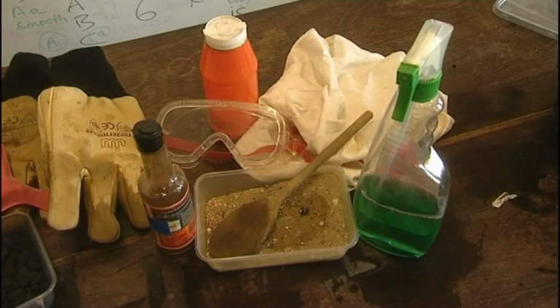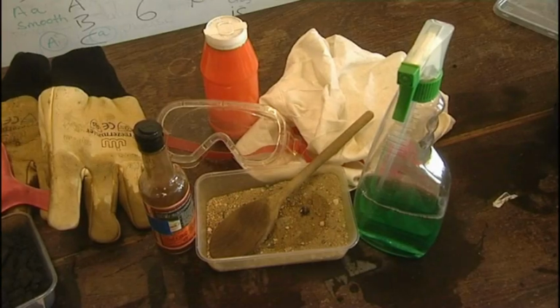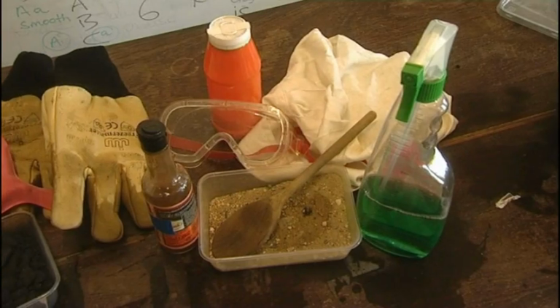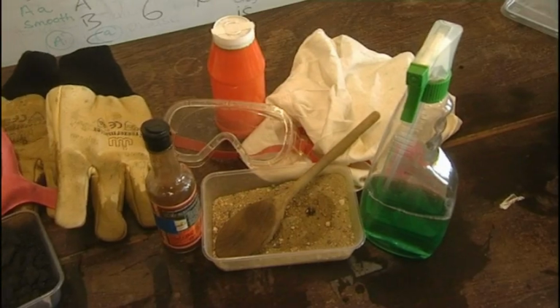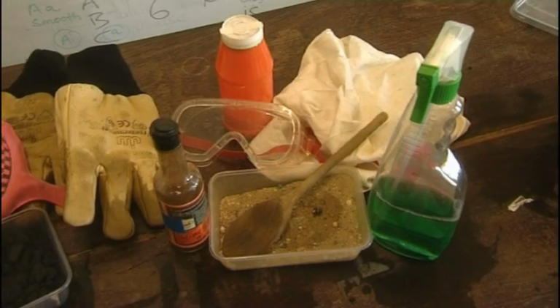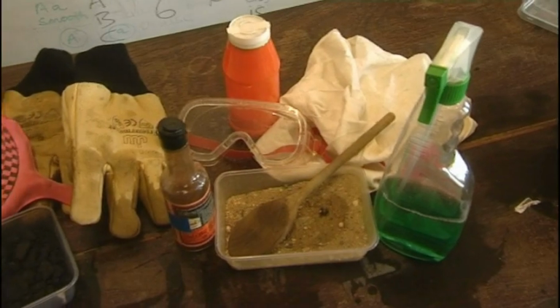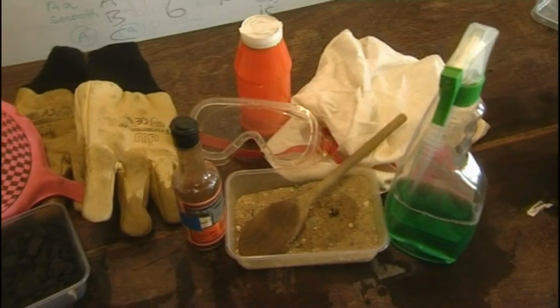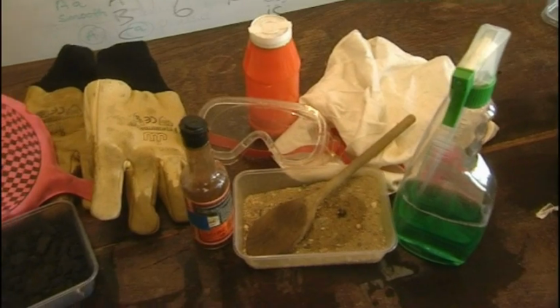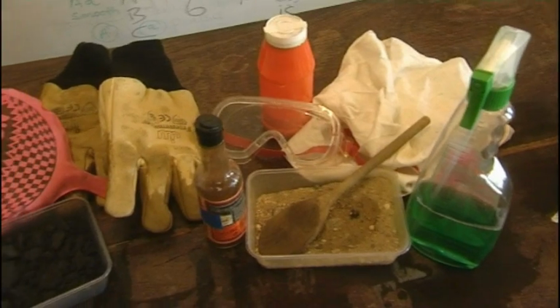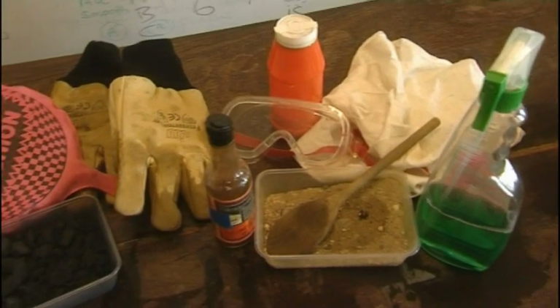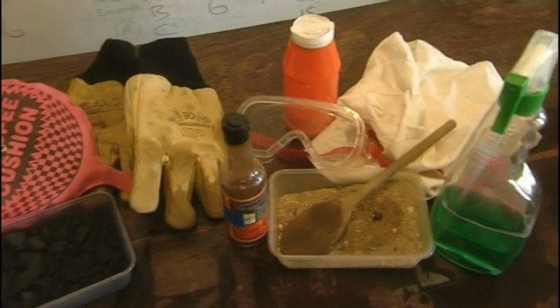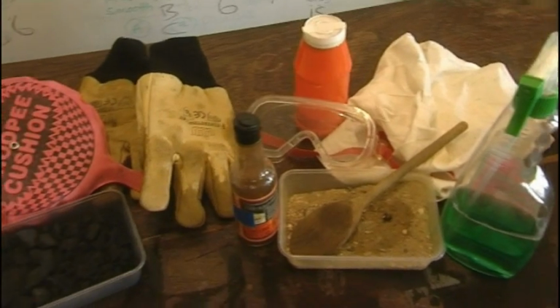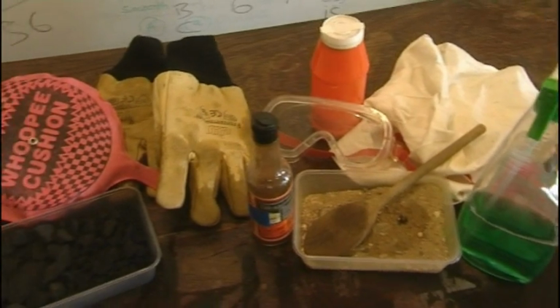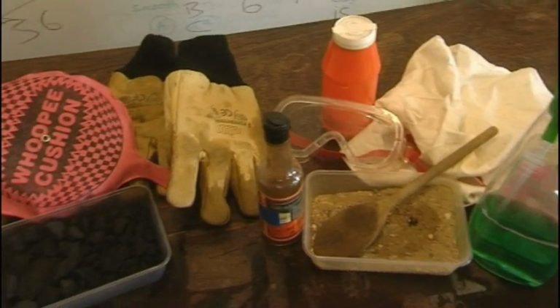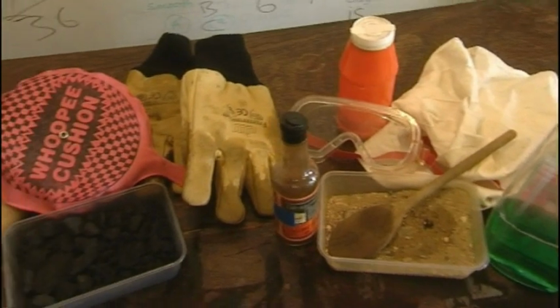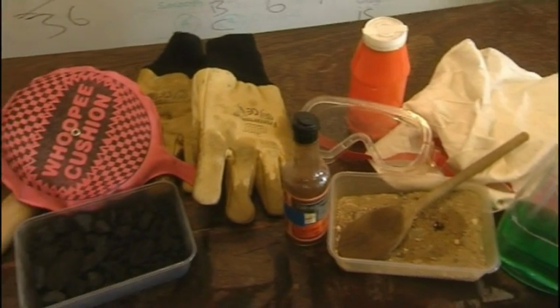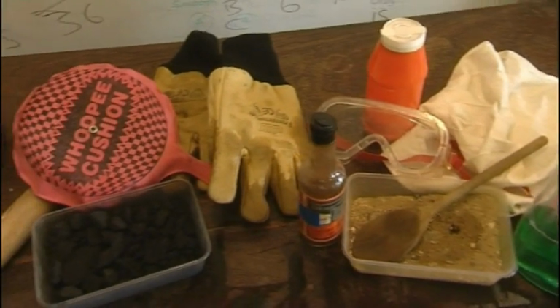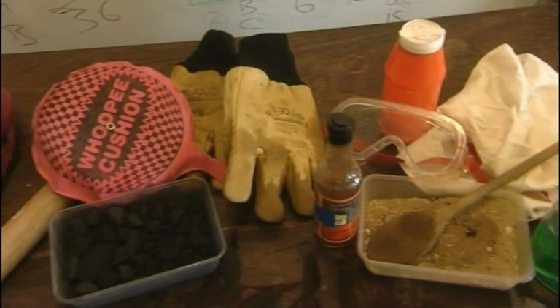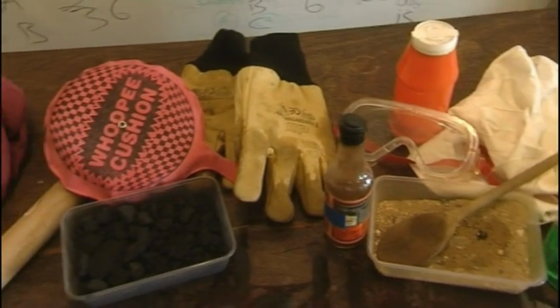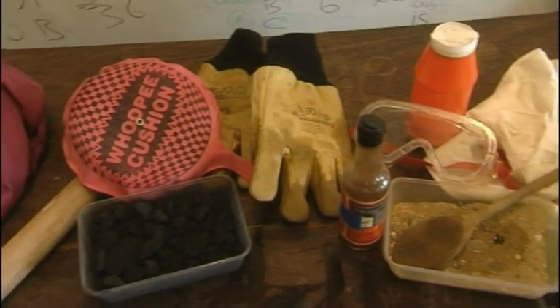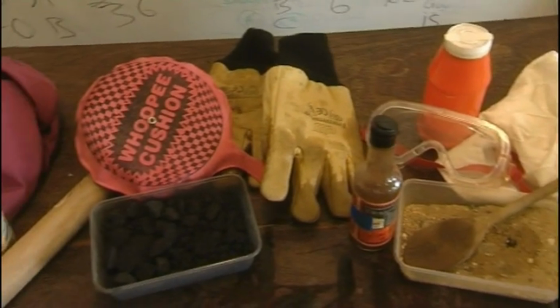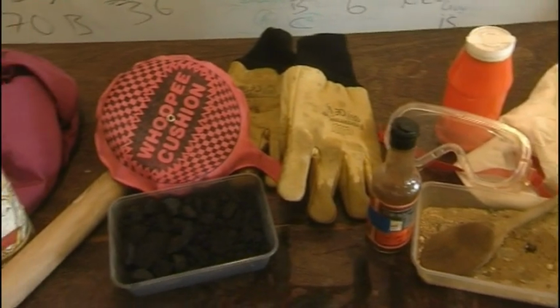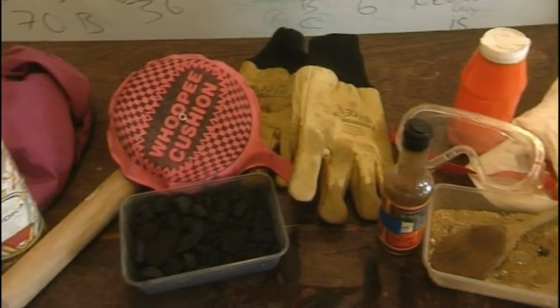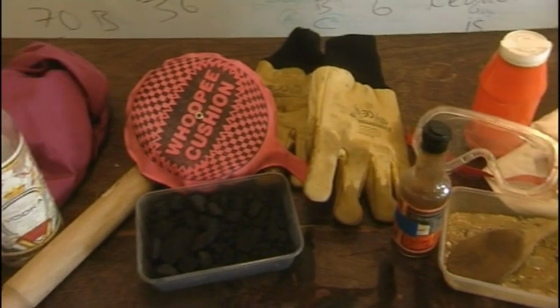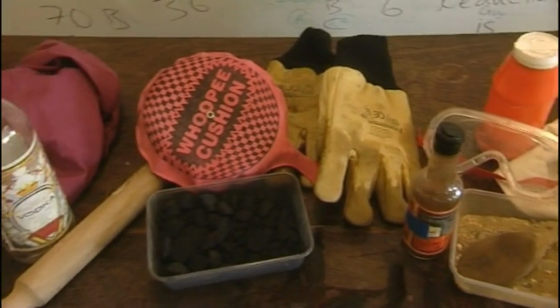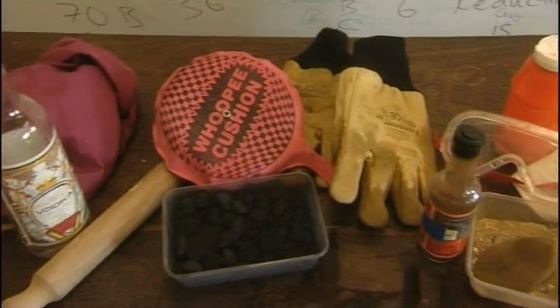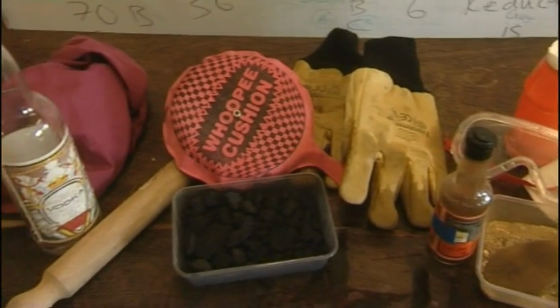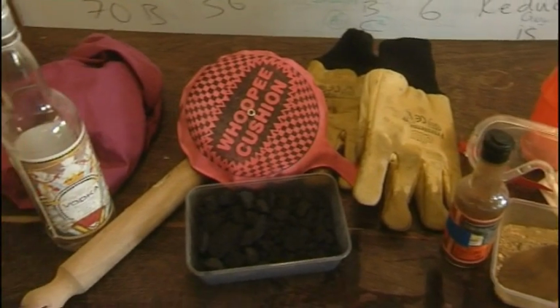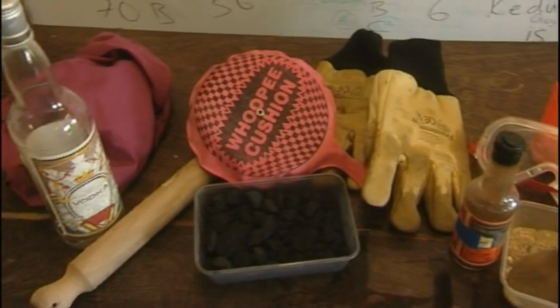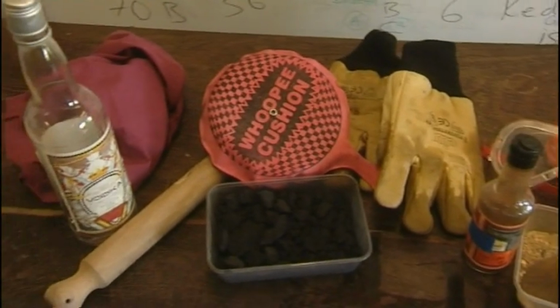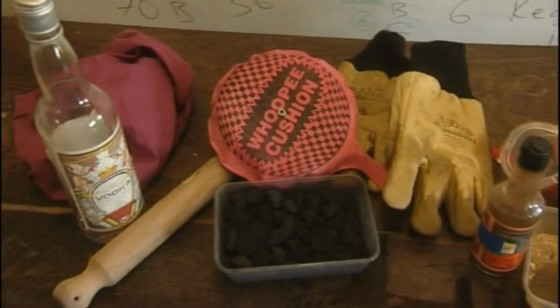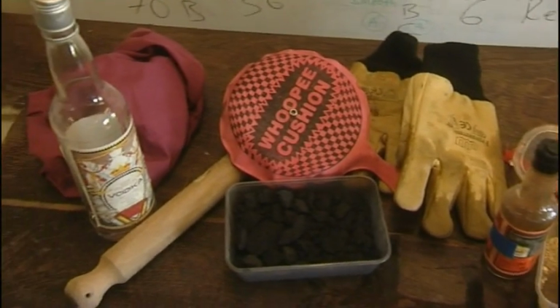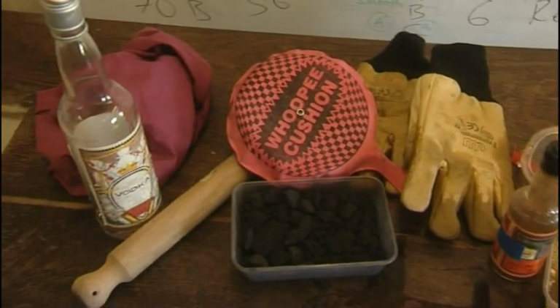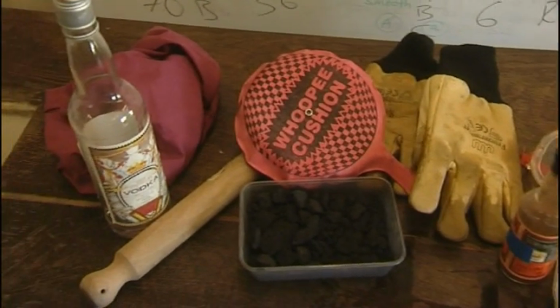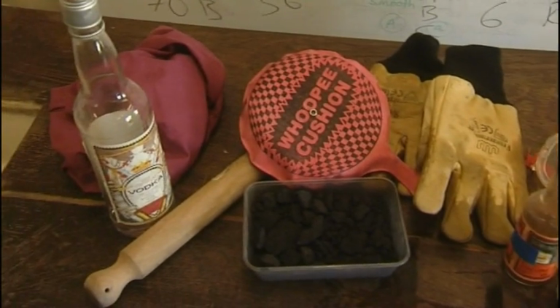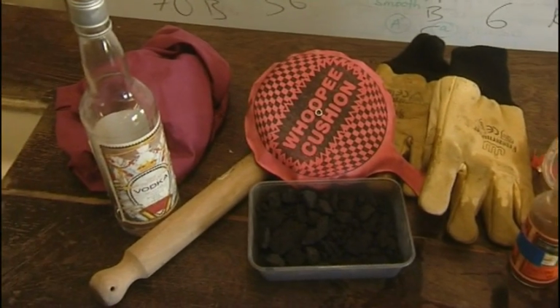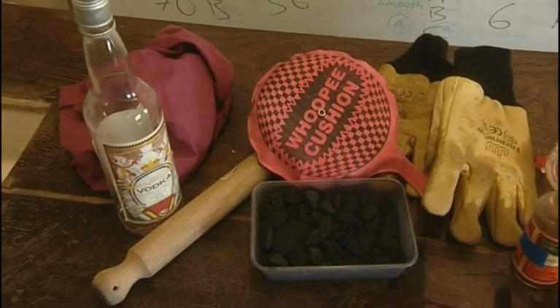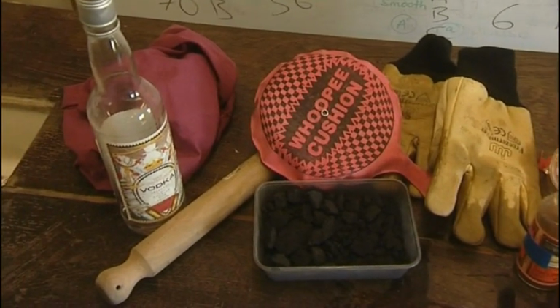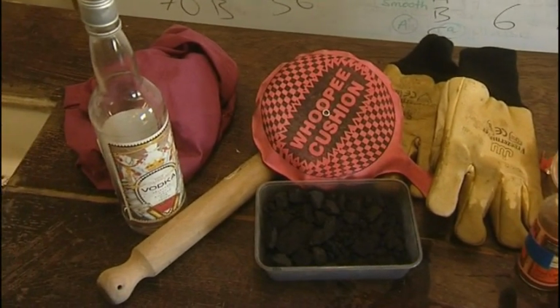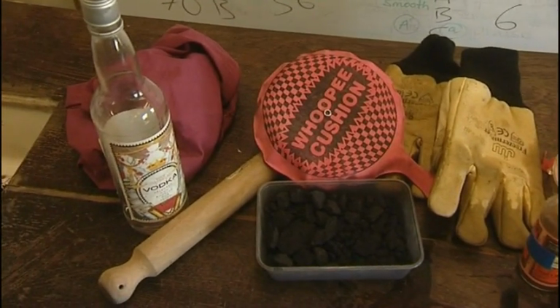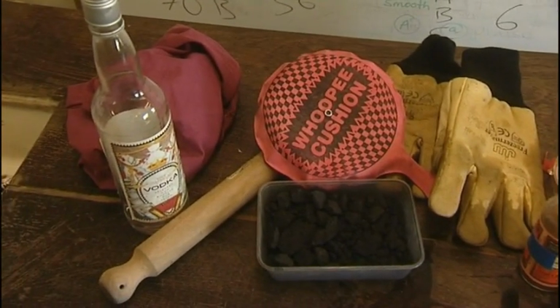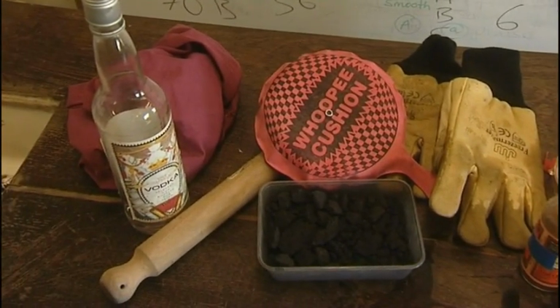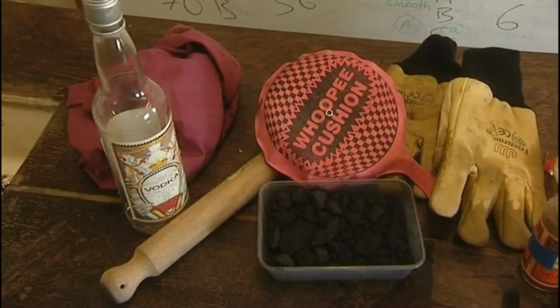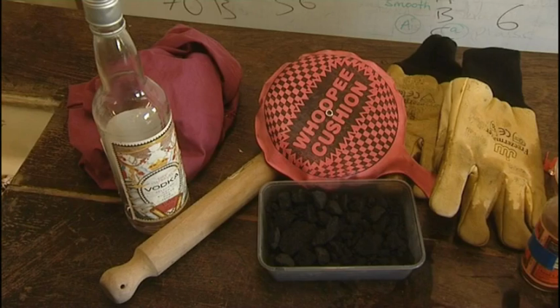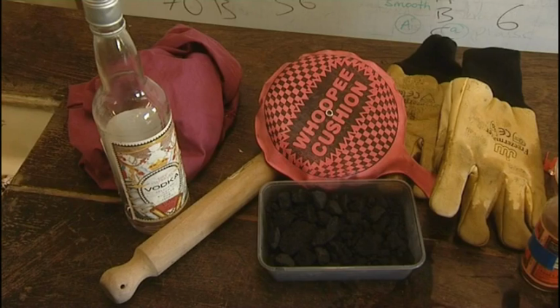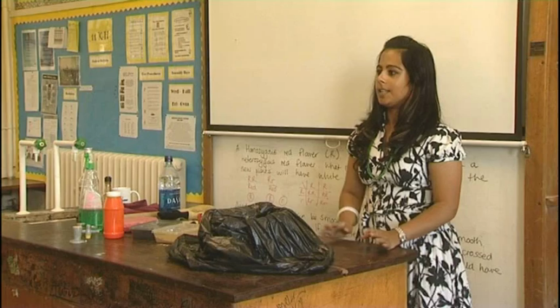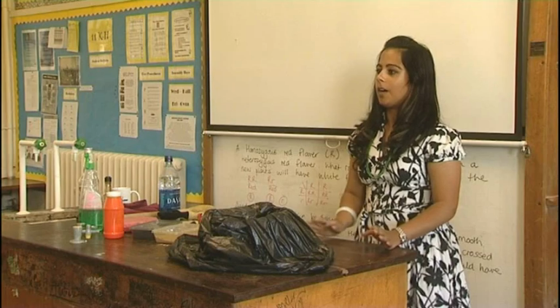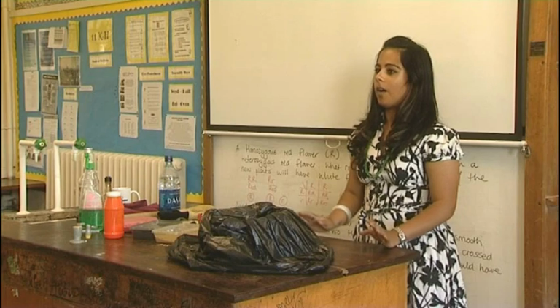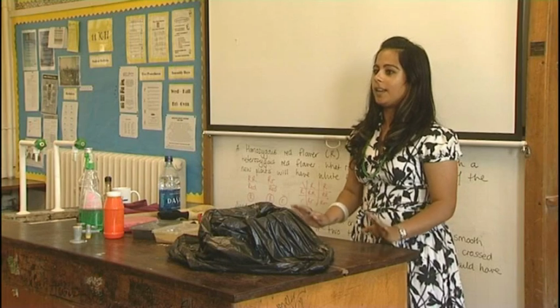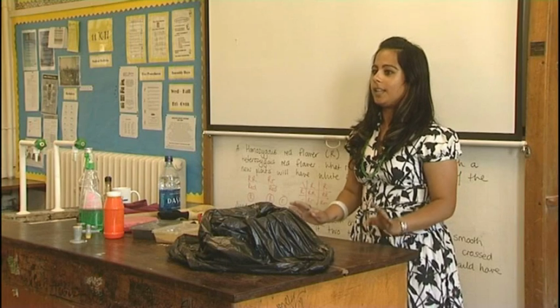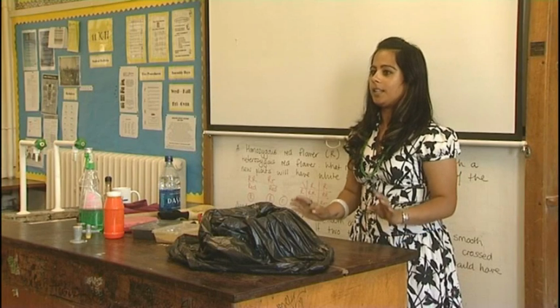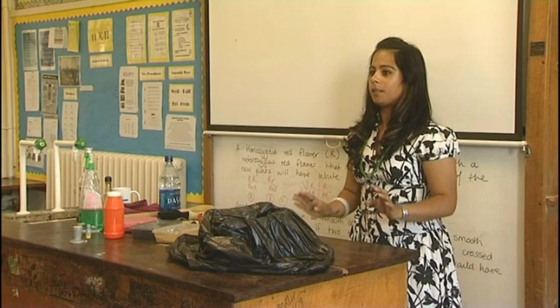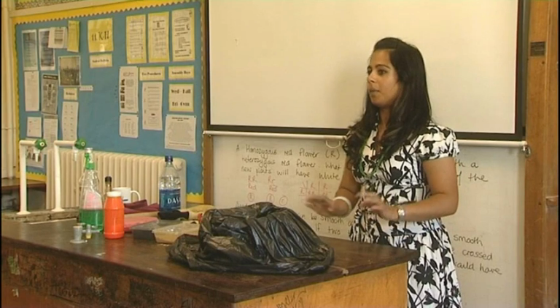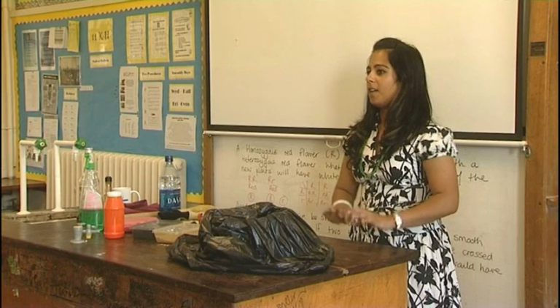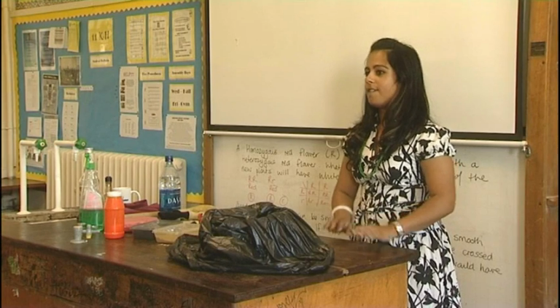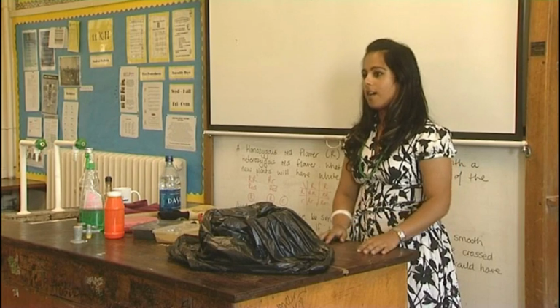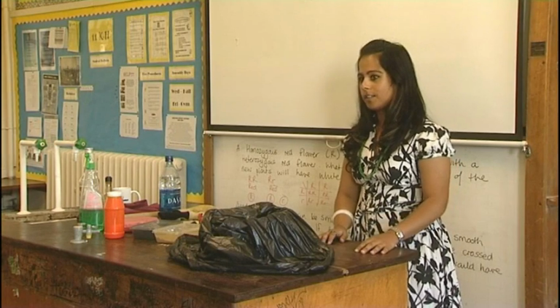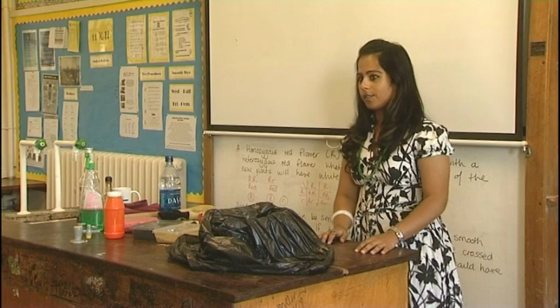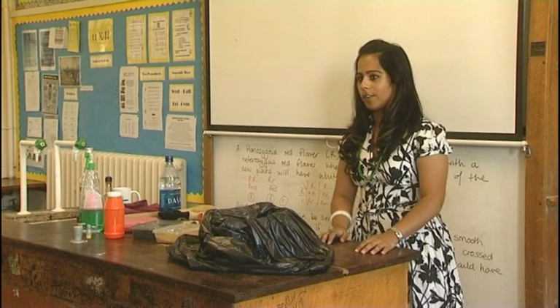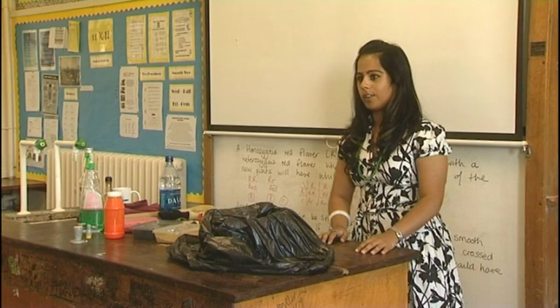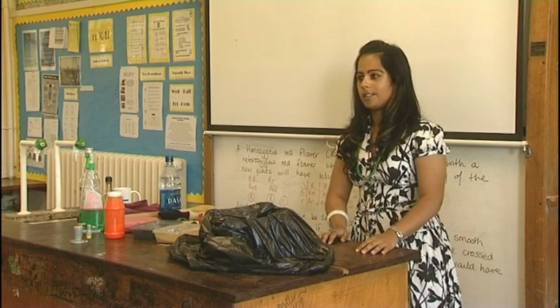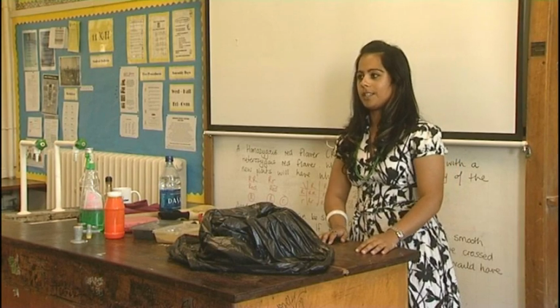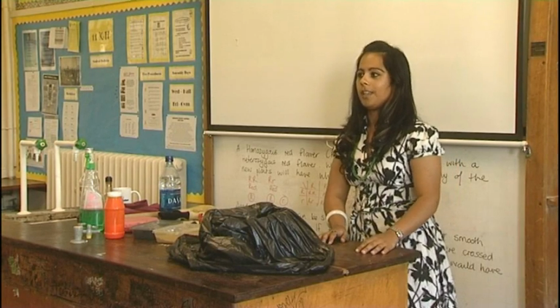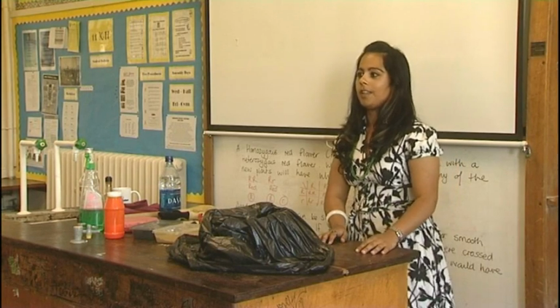Back in the classroom and it's time for Sheila to start cooking up her comet. Now I need my first volunteer.